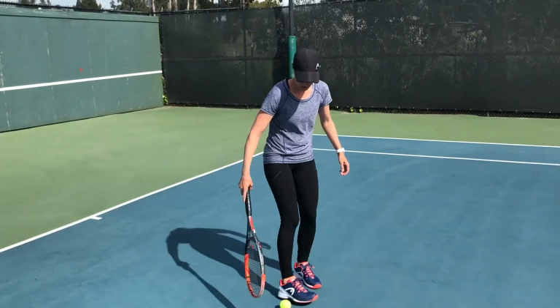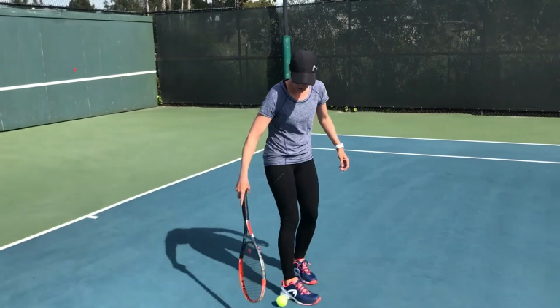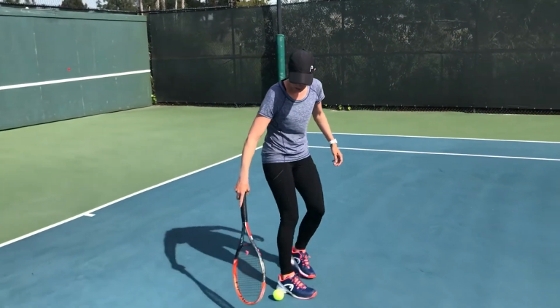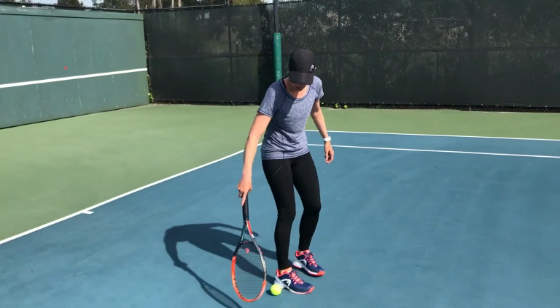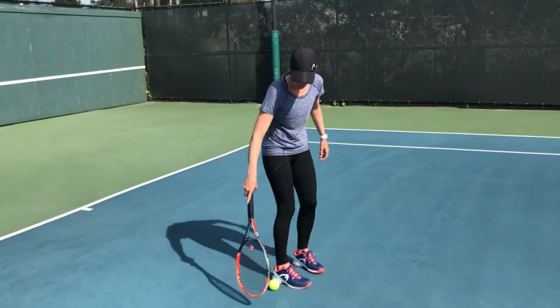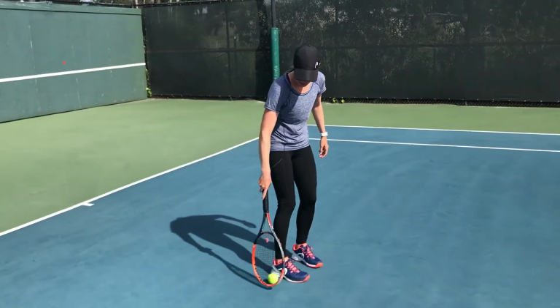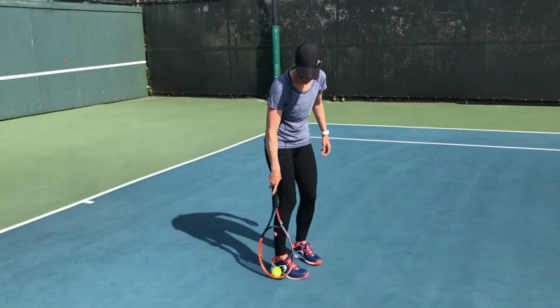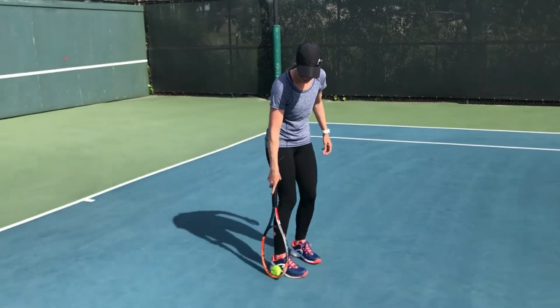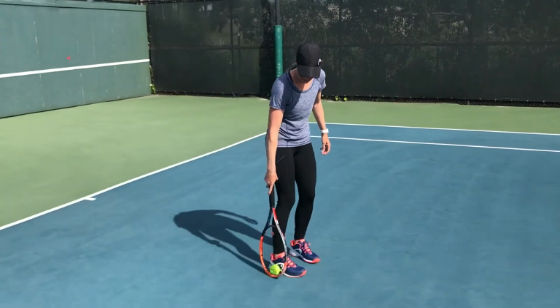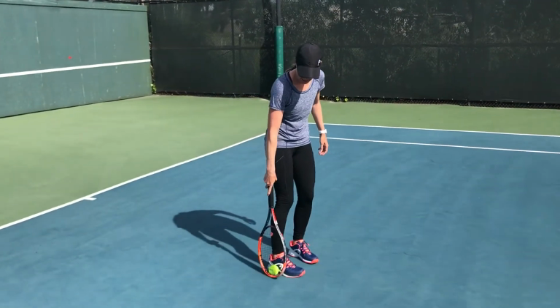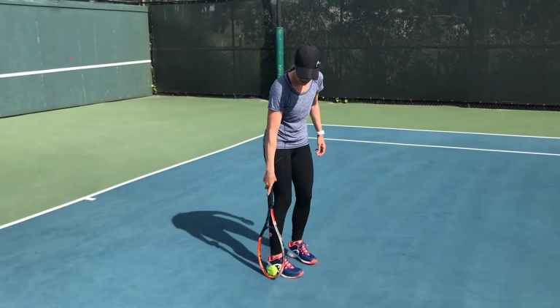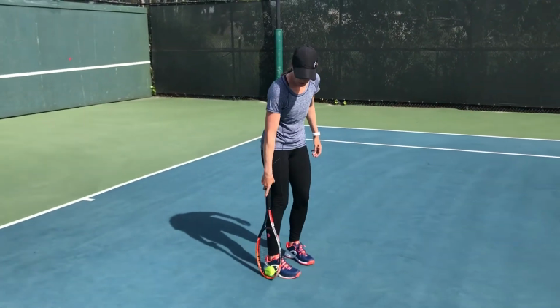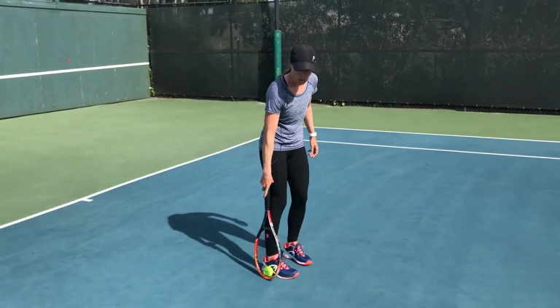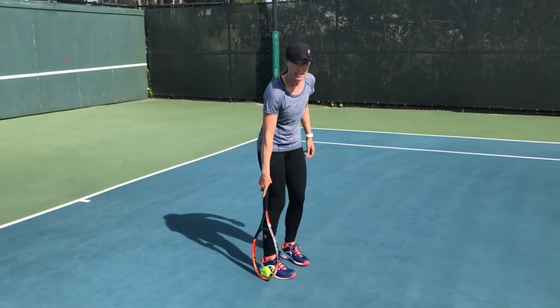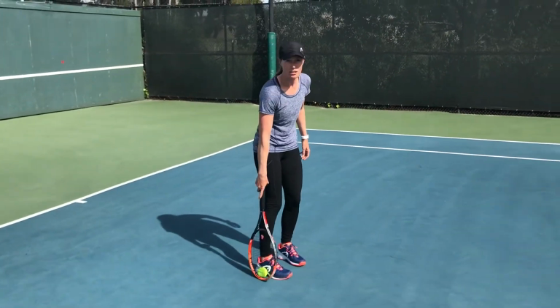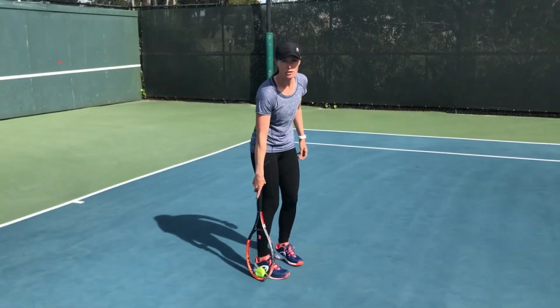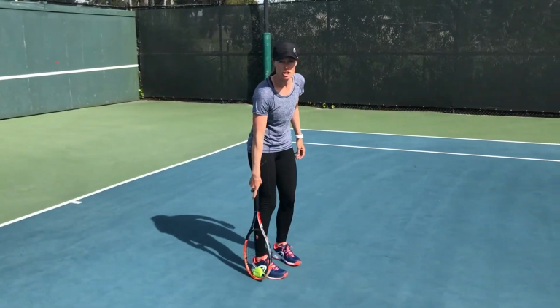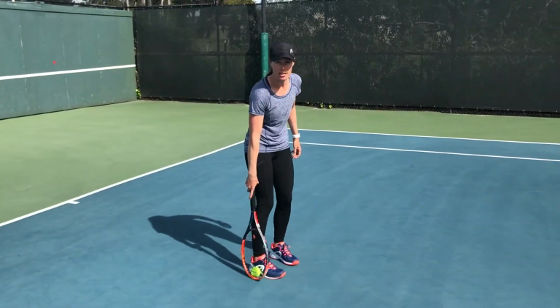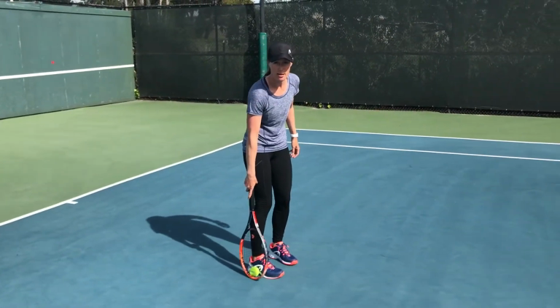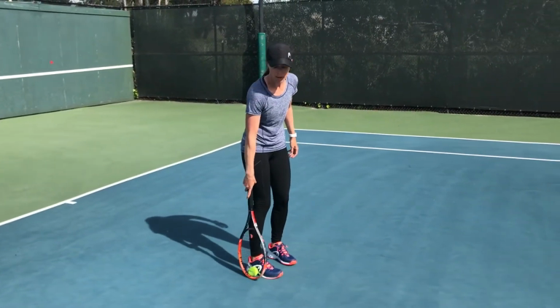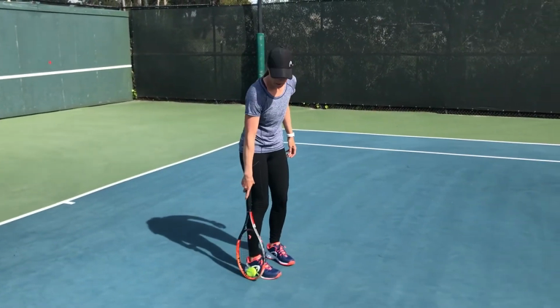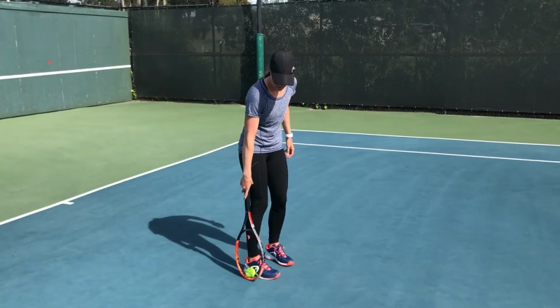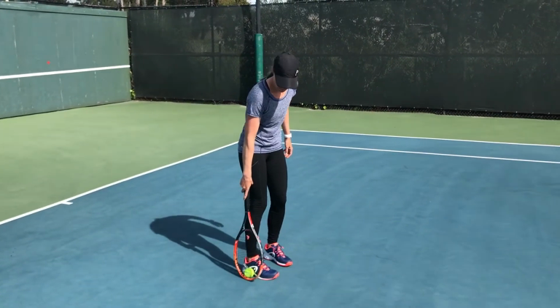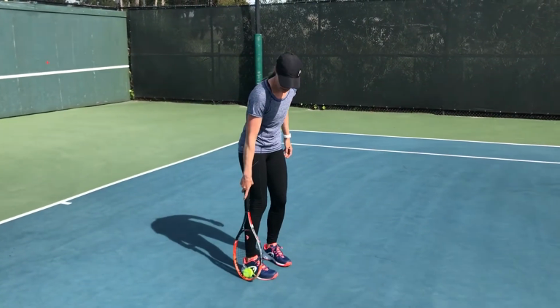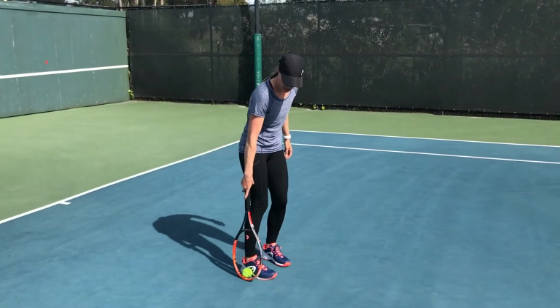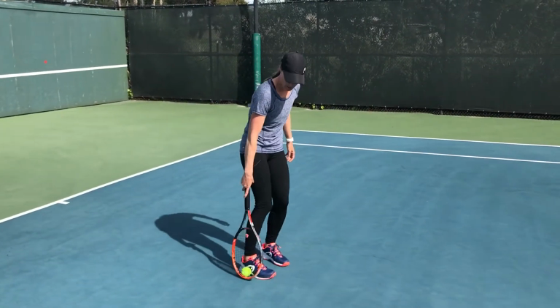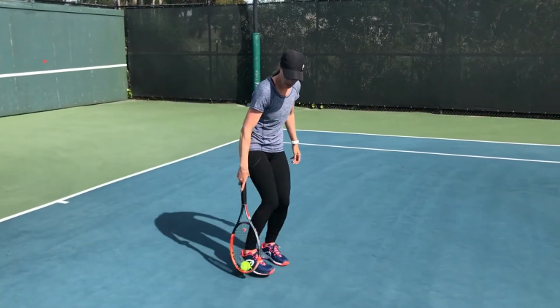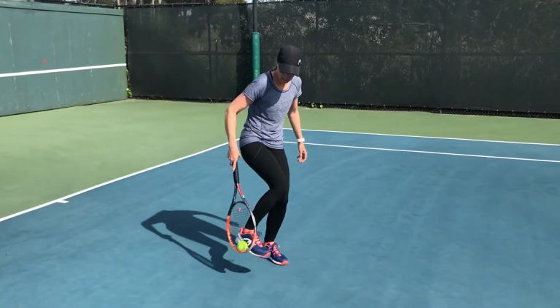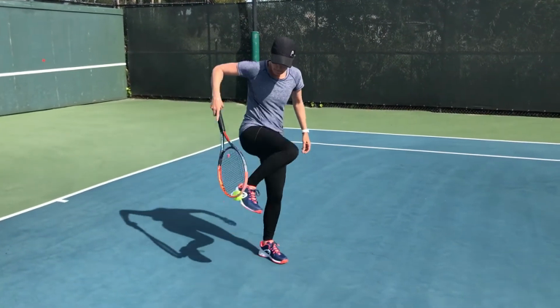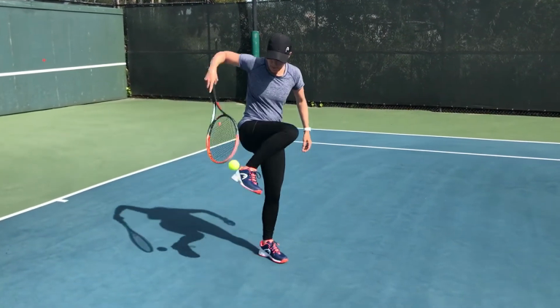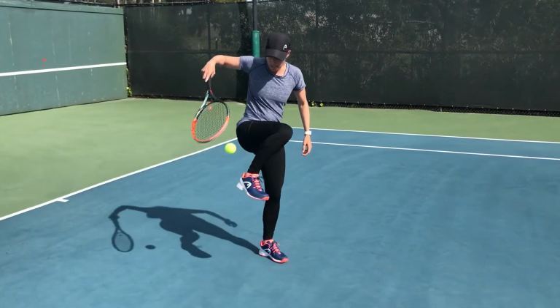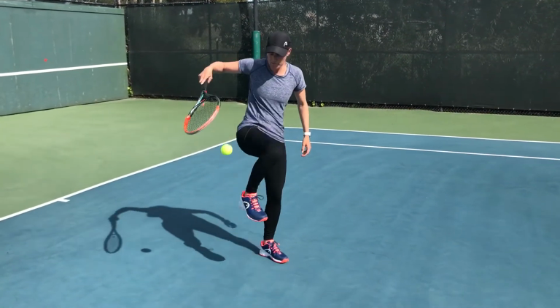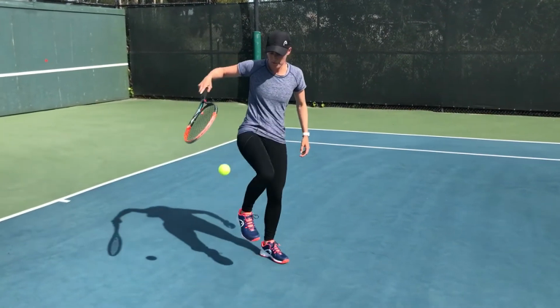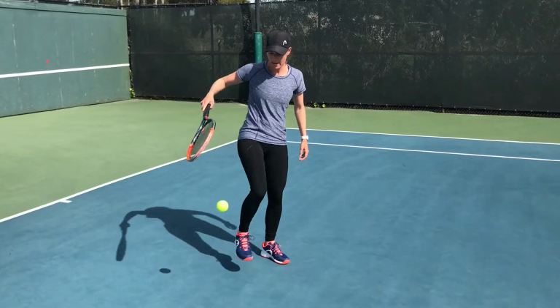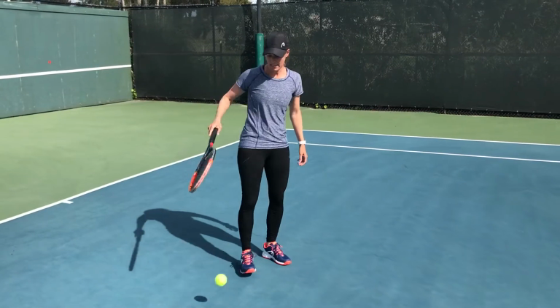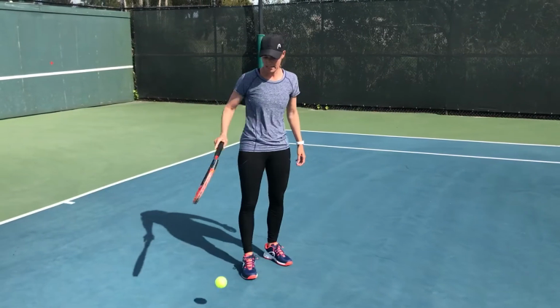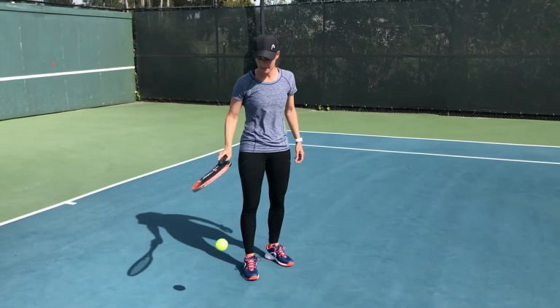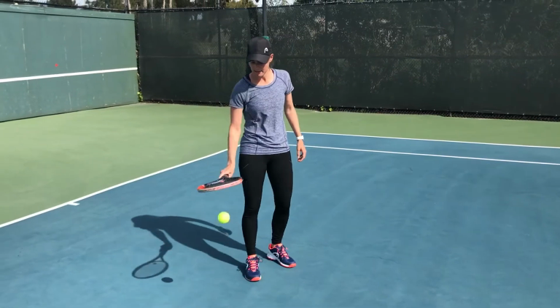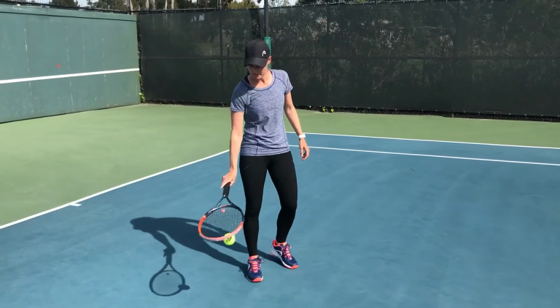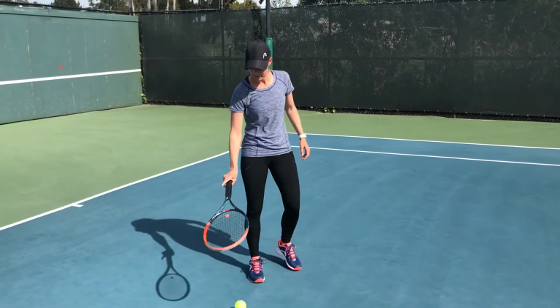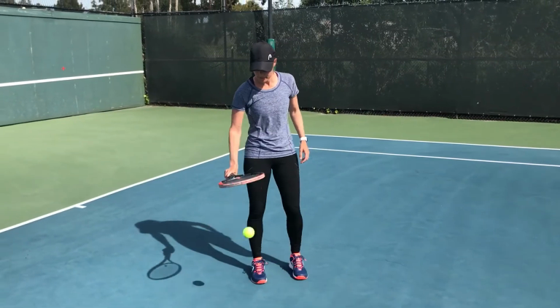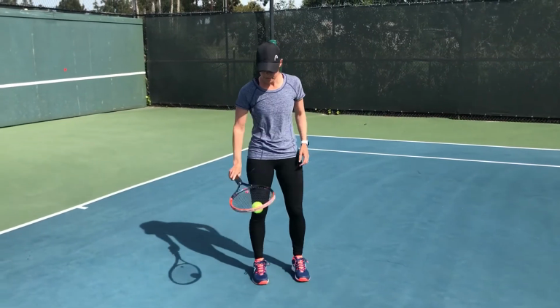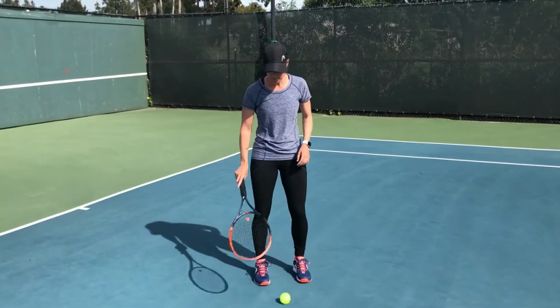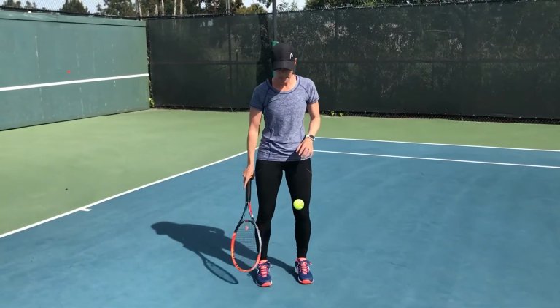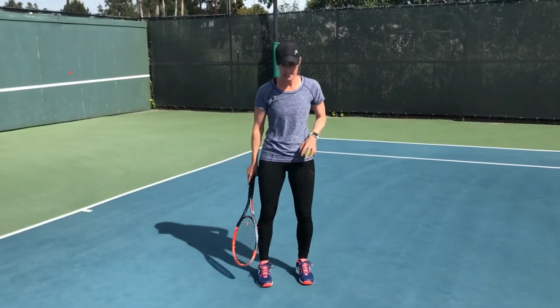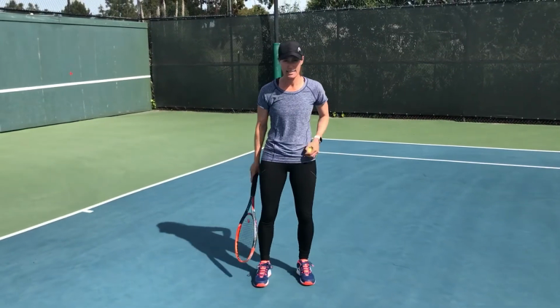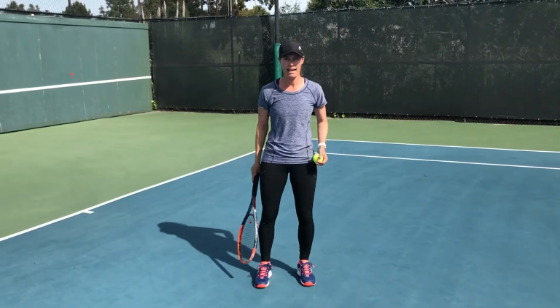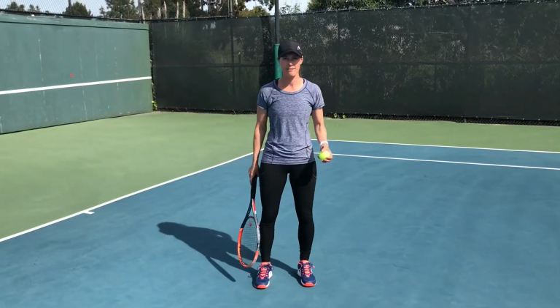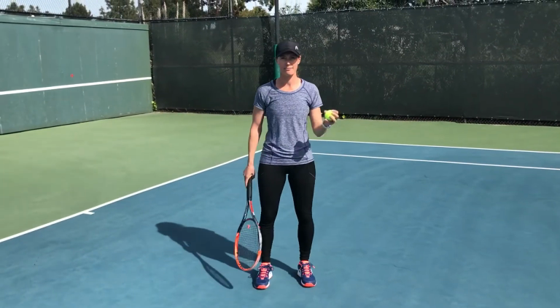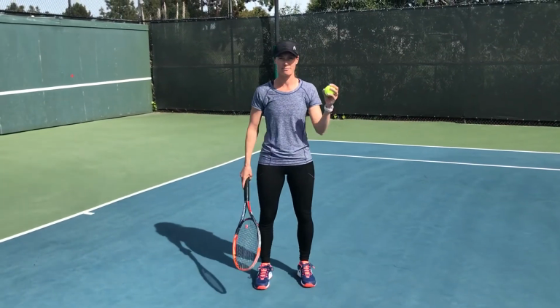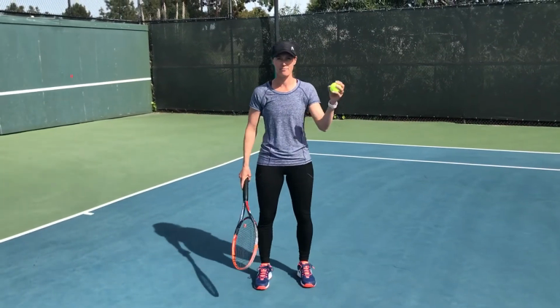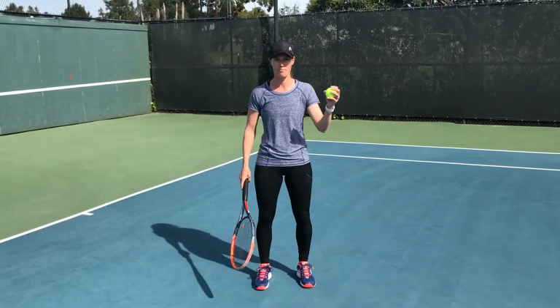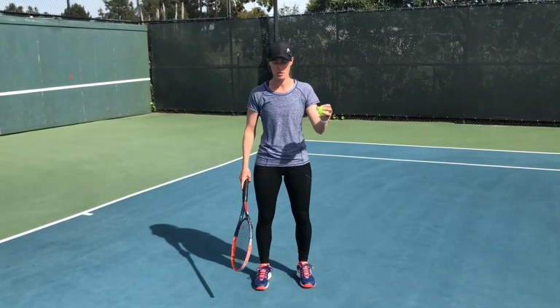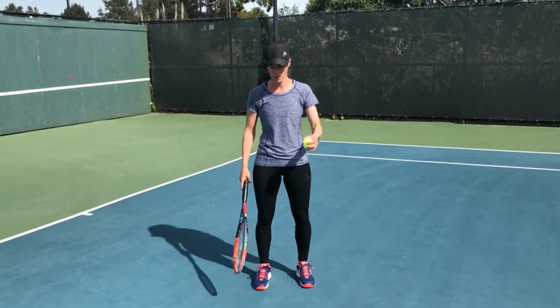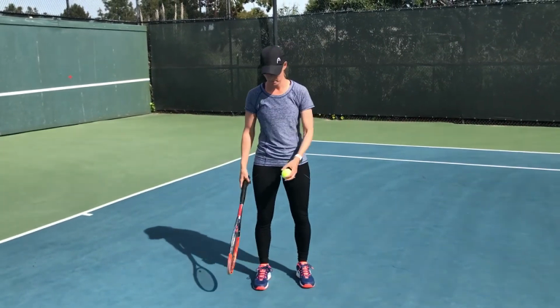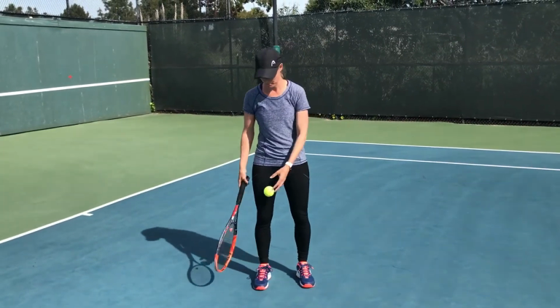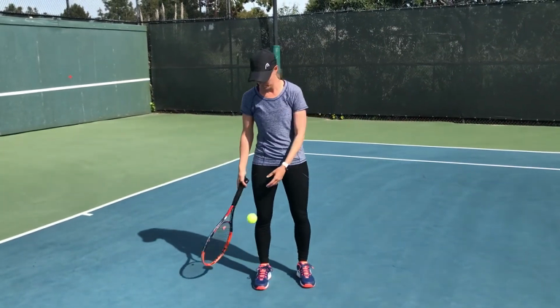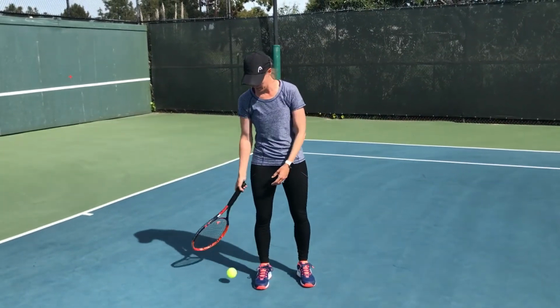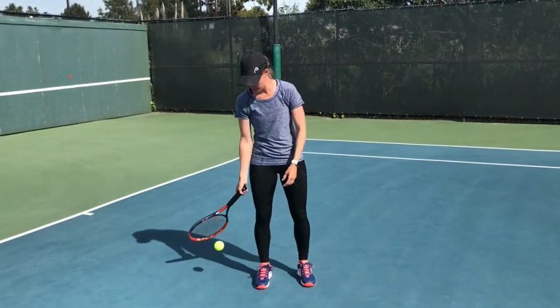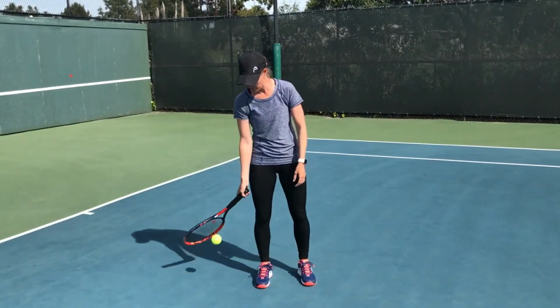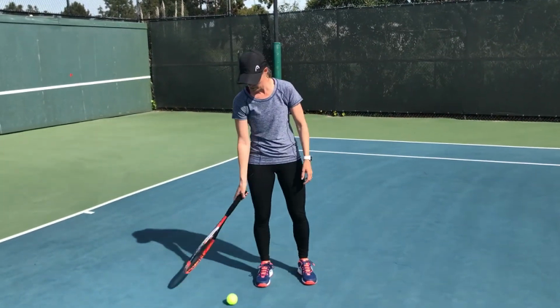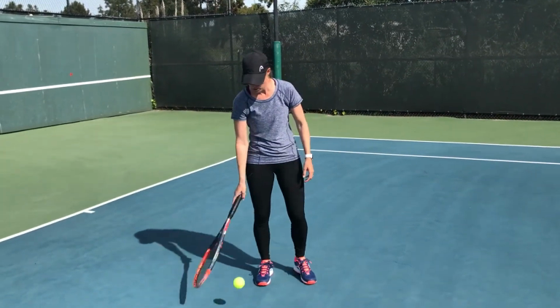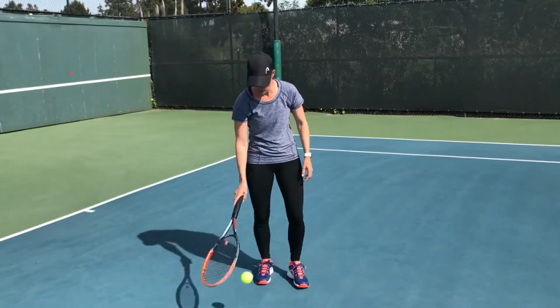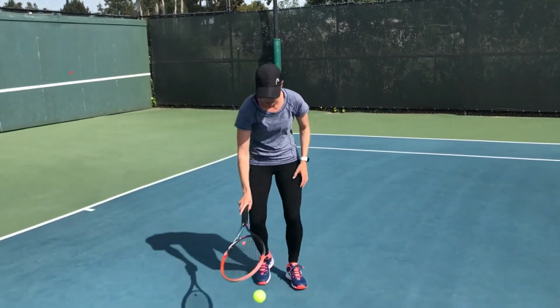Put the racket and the ball next to each other, pick up your knee, pick up your racket, bend it down. Boom. That's the first one.